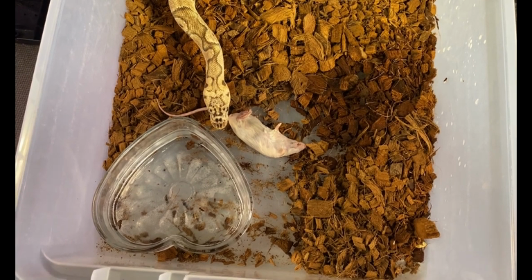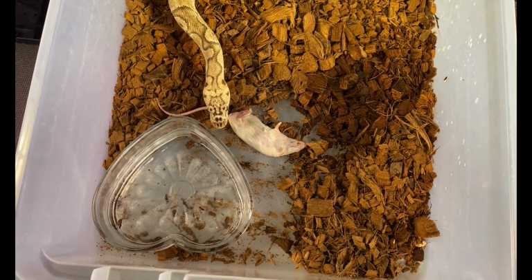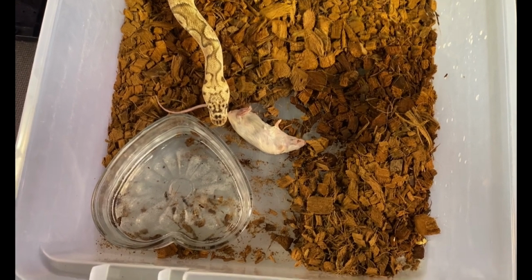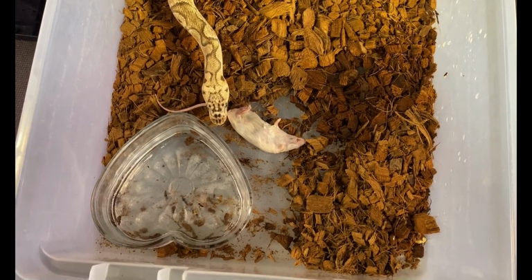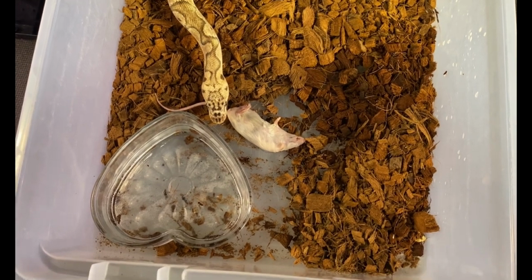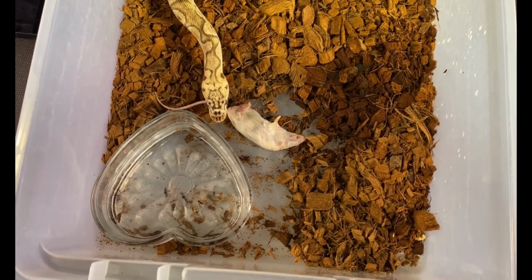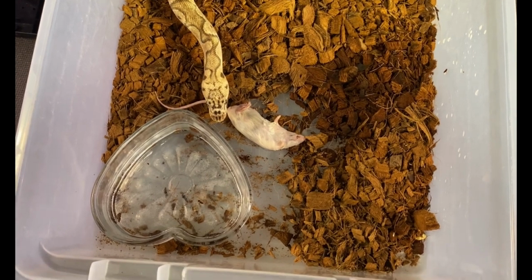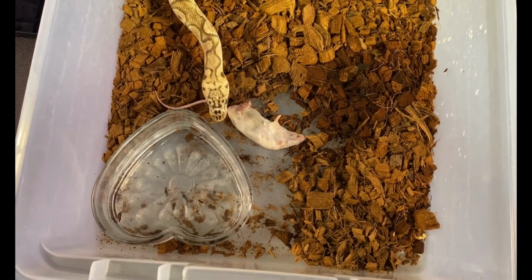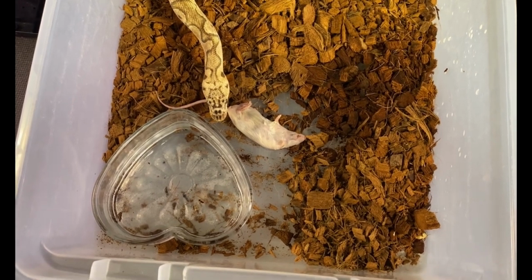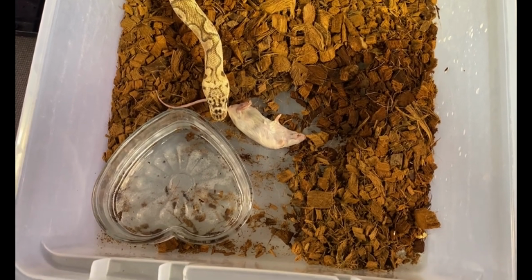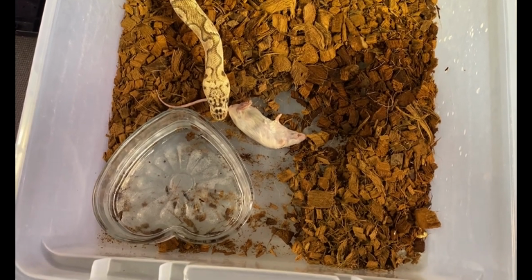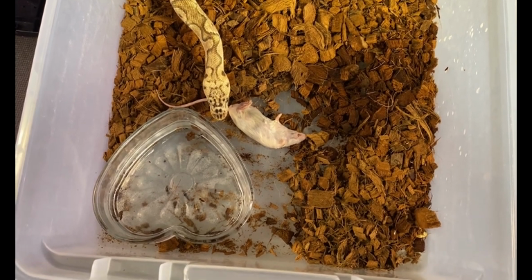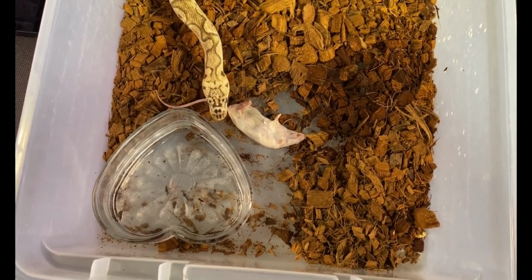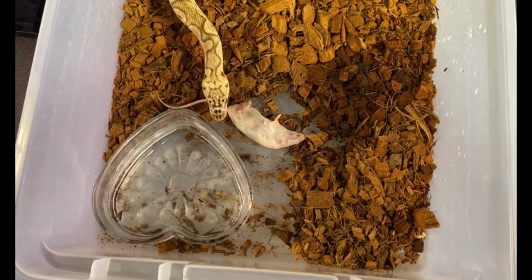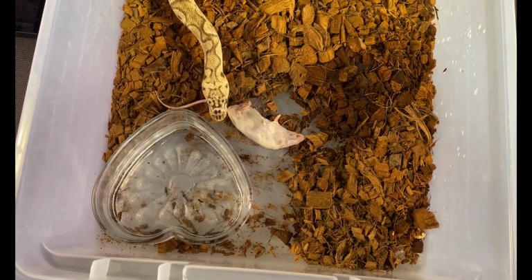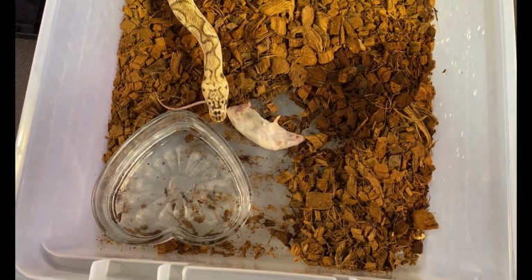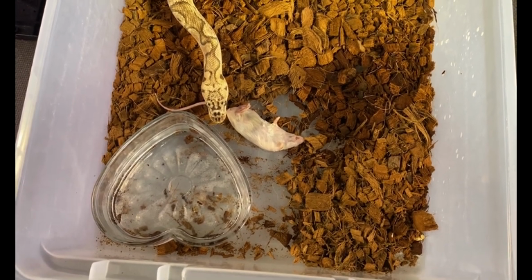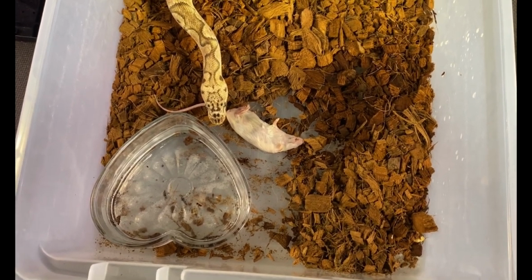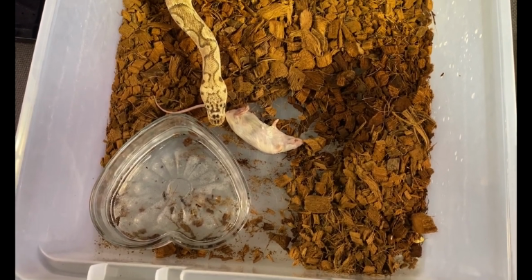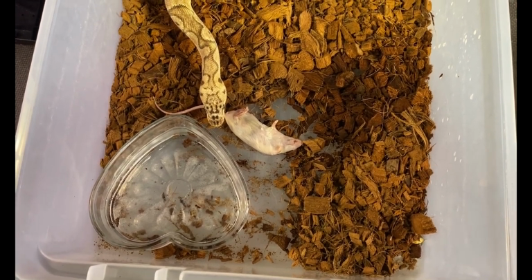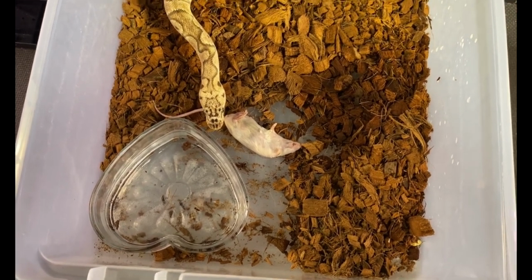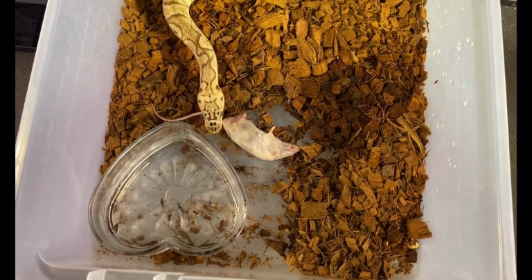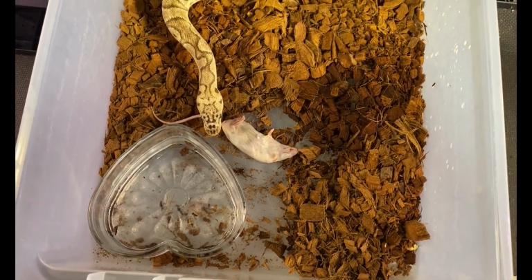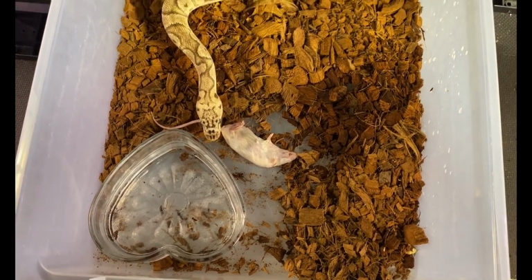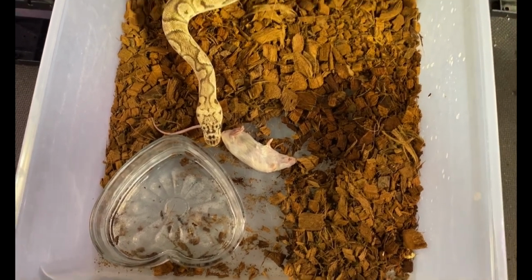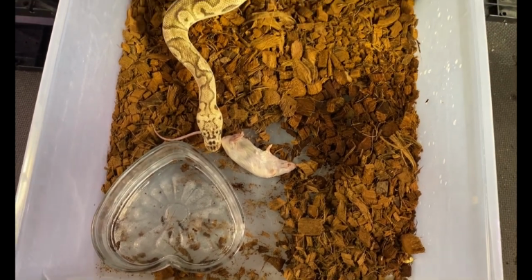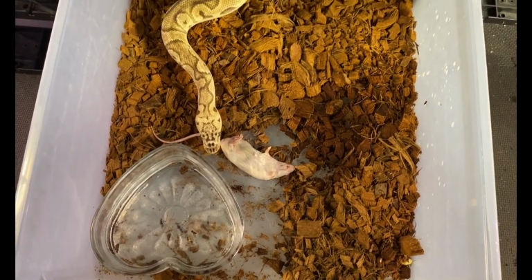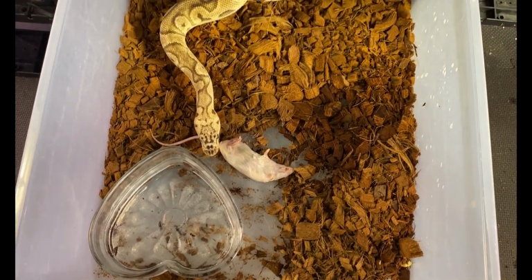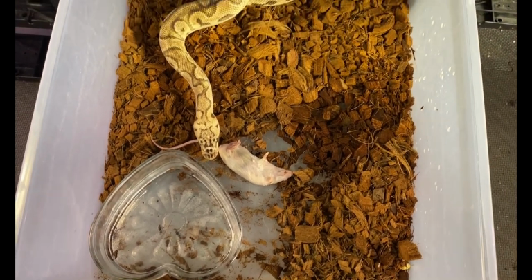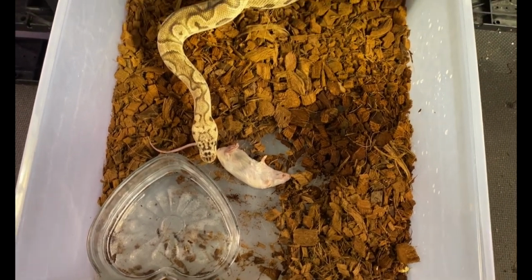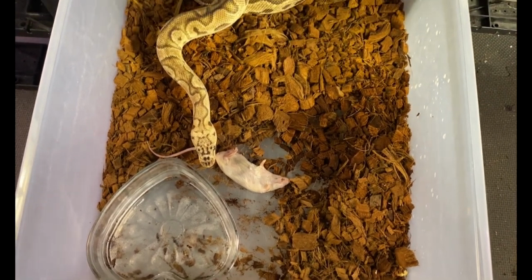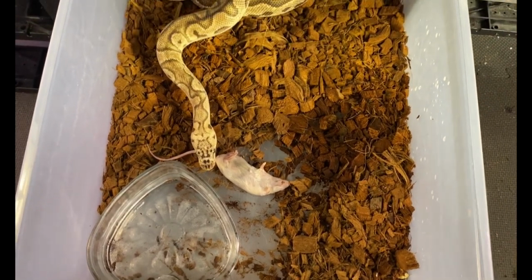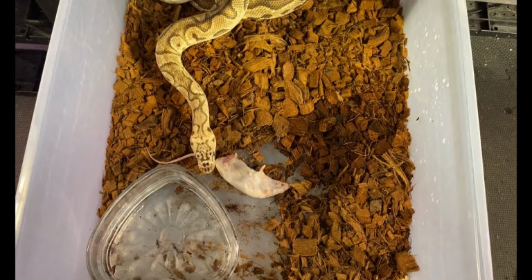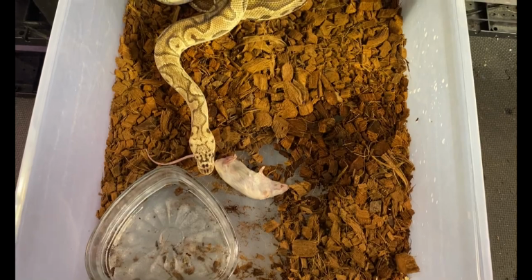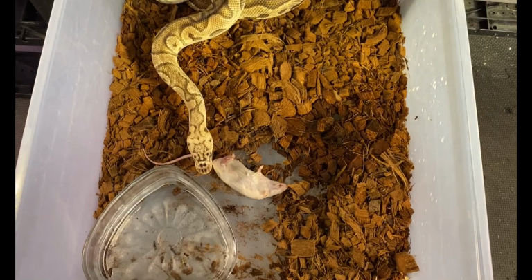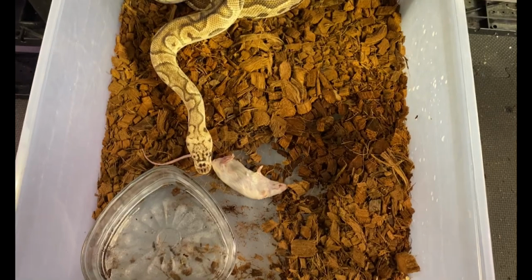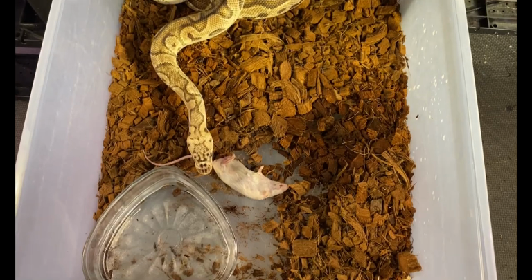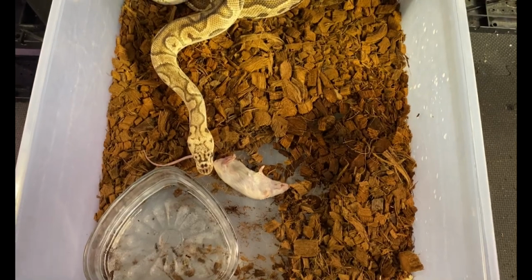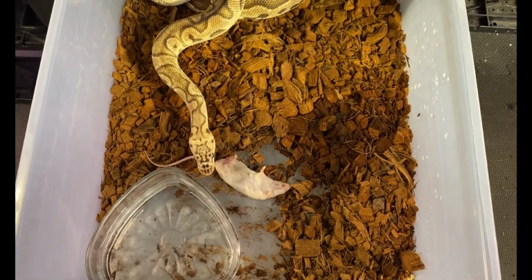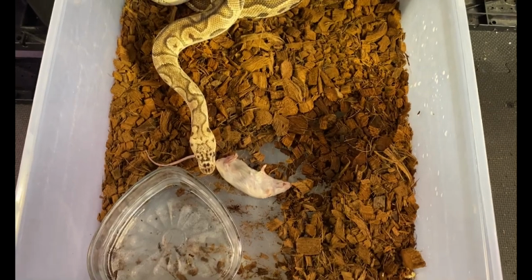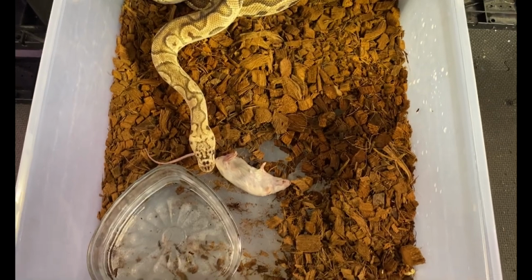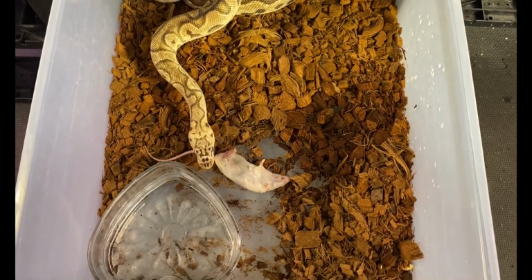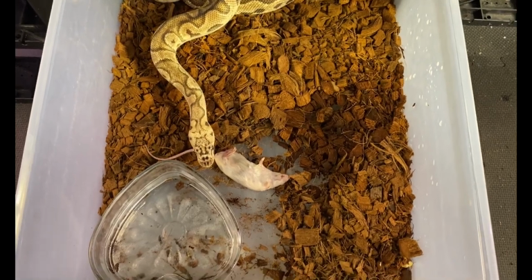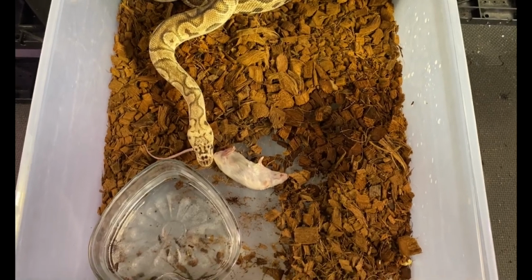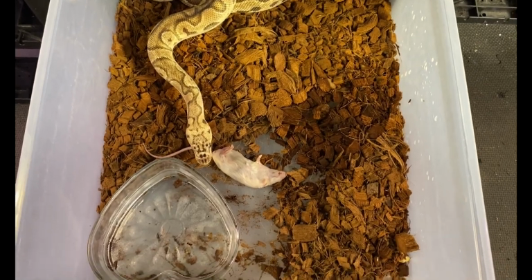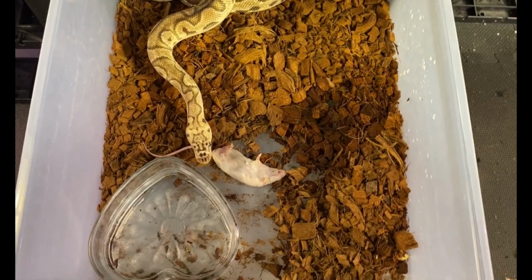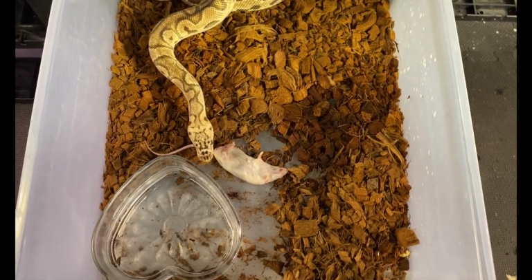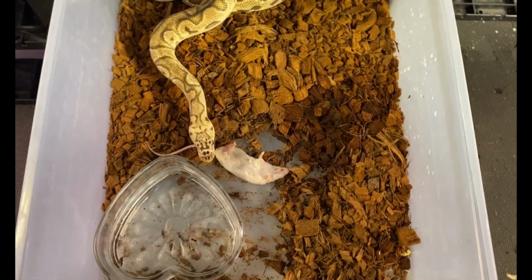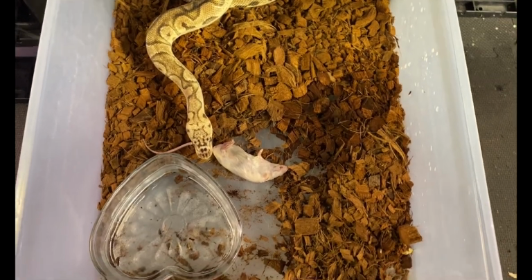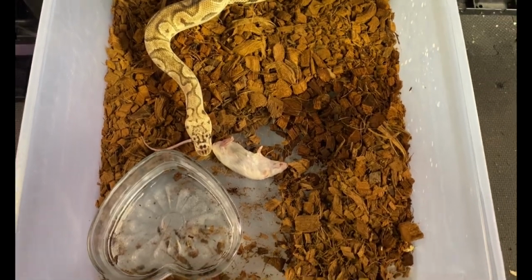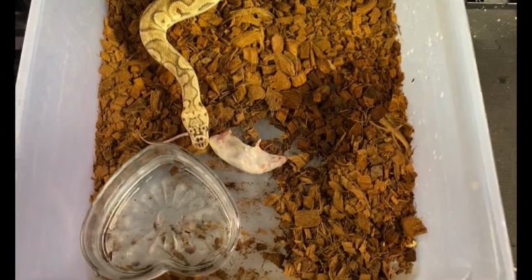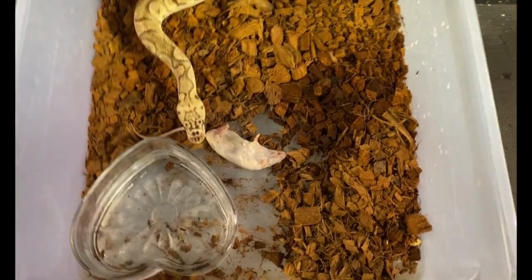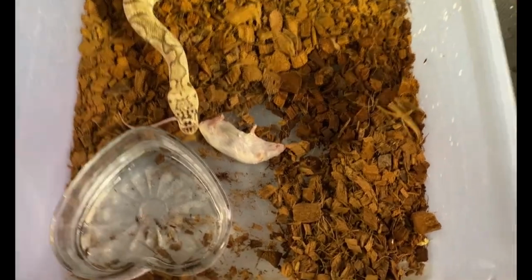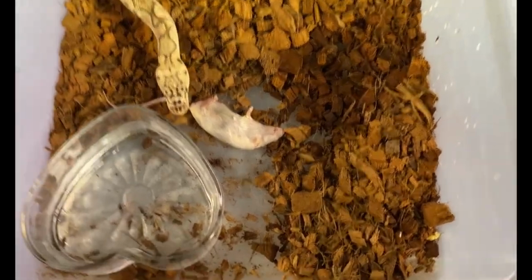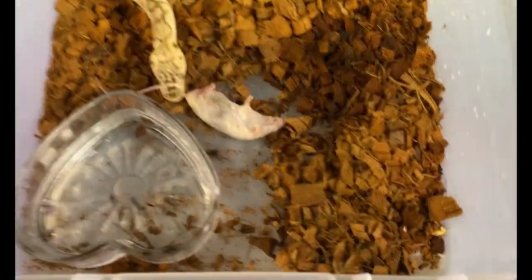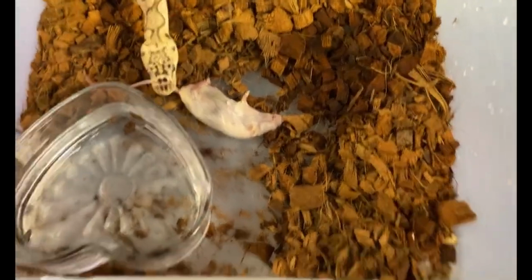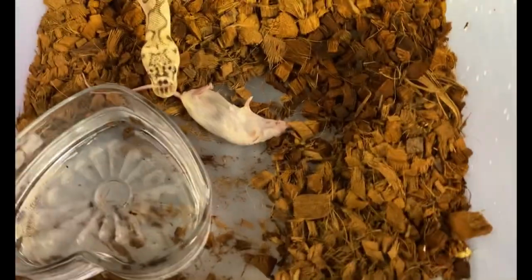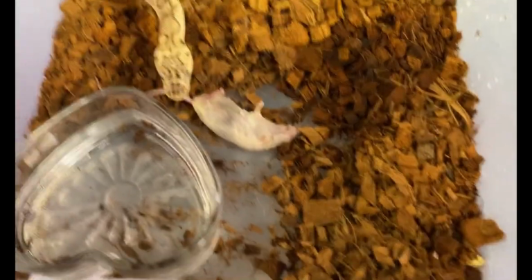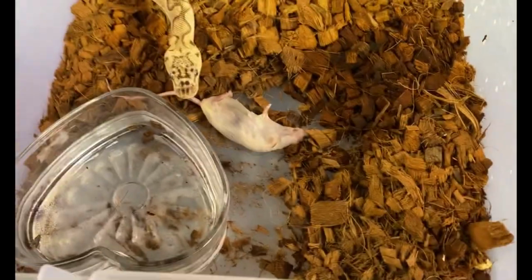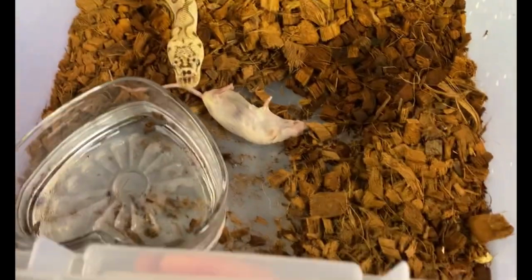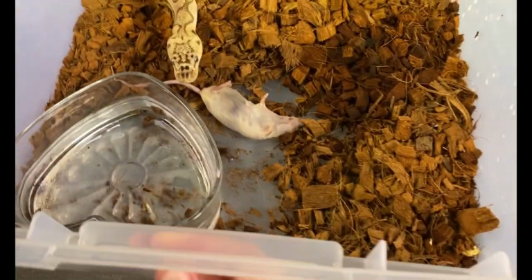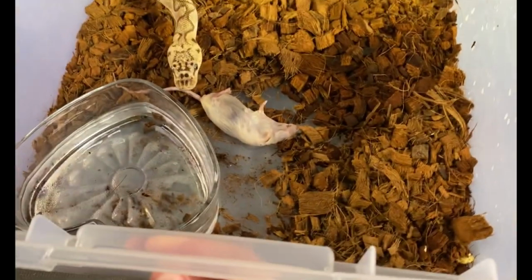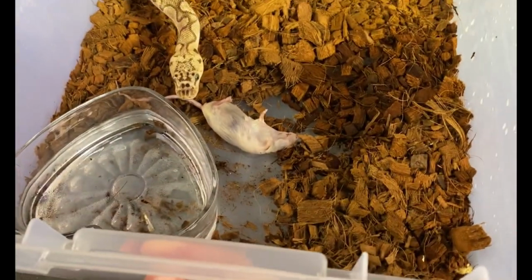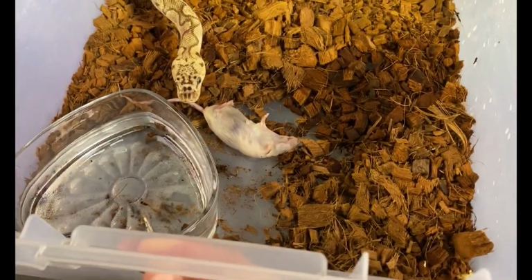His name is Fizzbo, after Fizzbo the clown from Modern Family. I'm just going to leave him and come back.